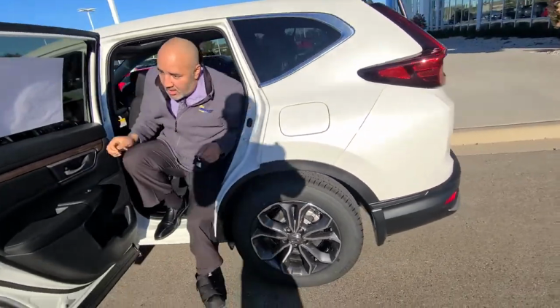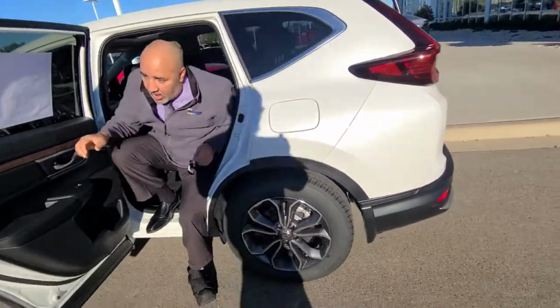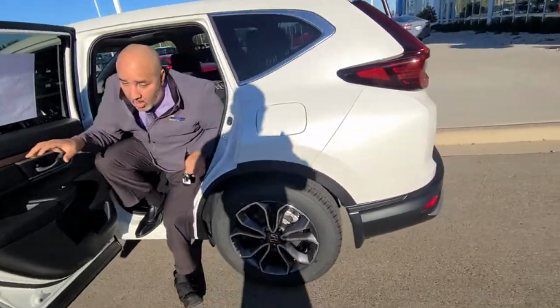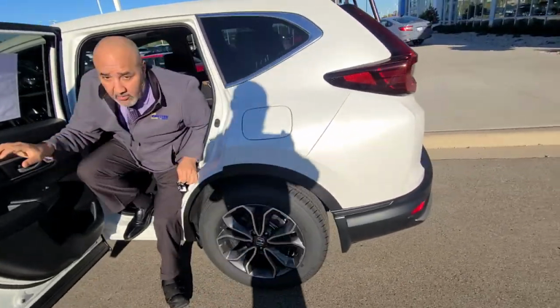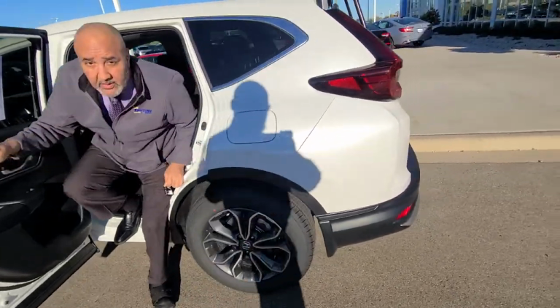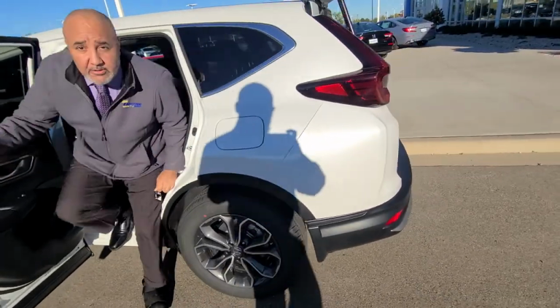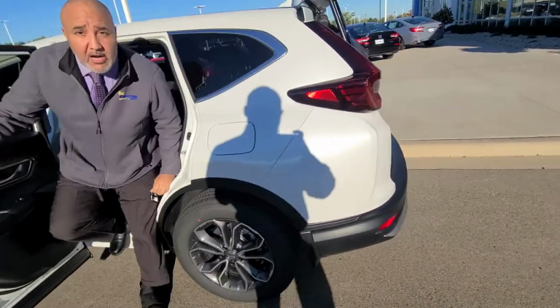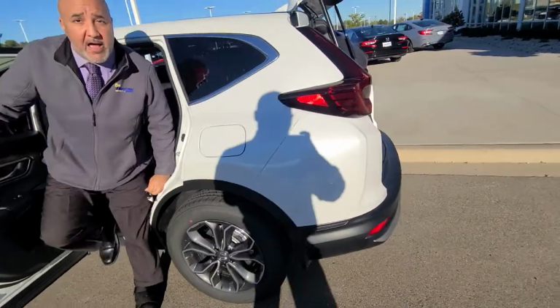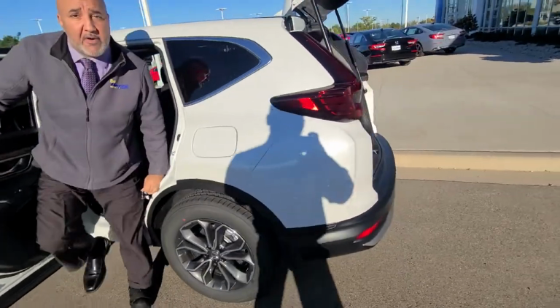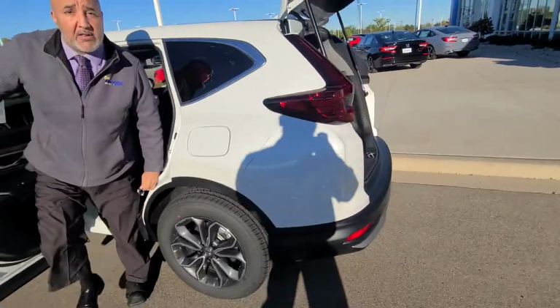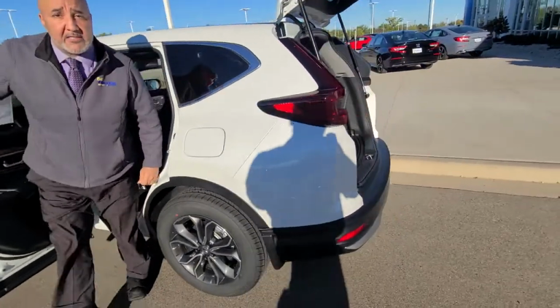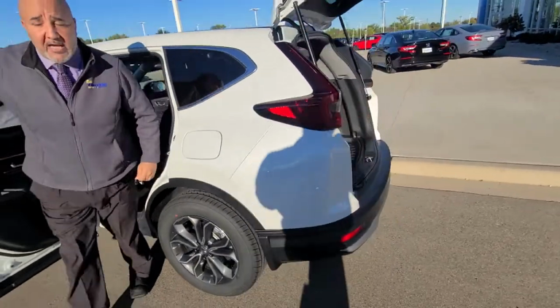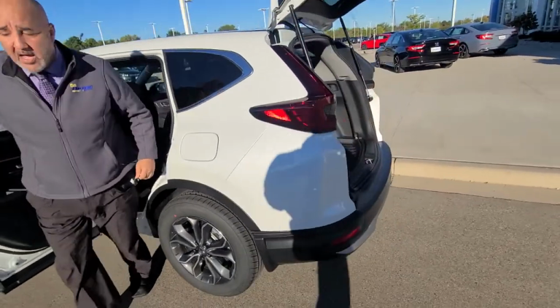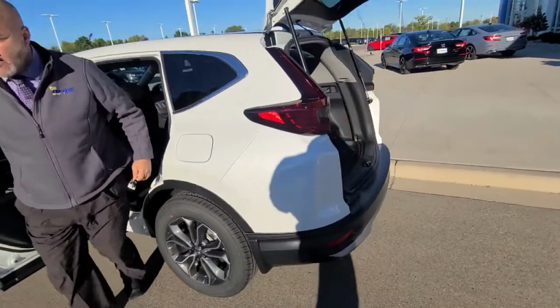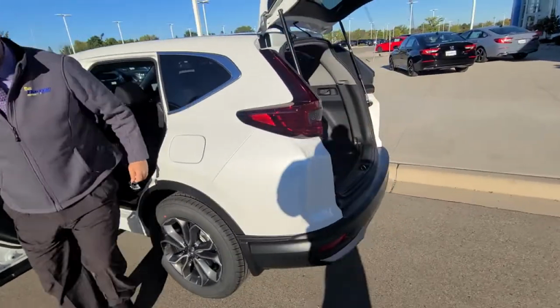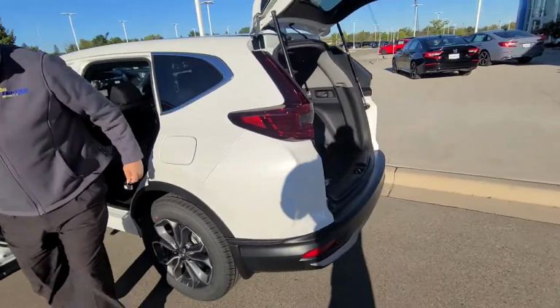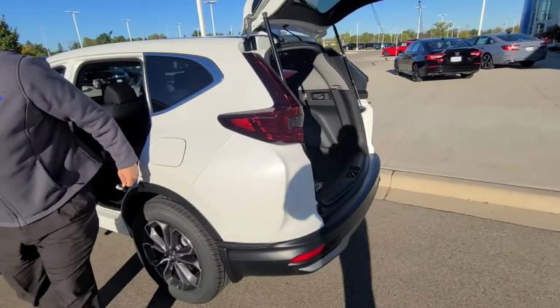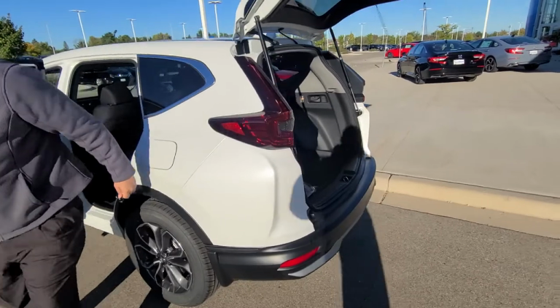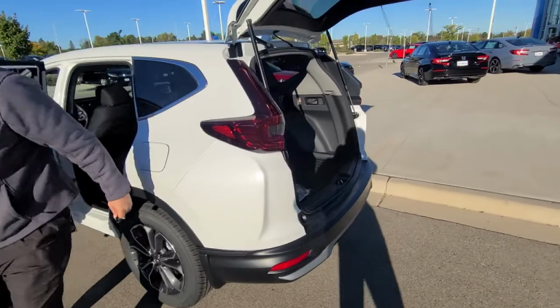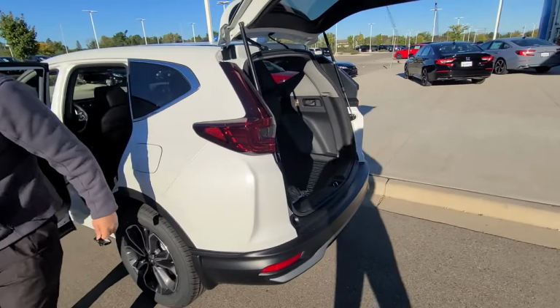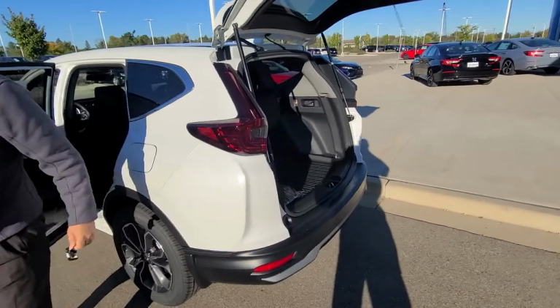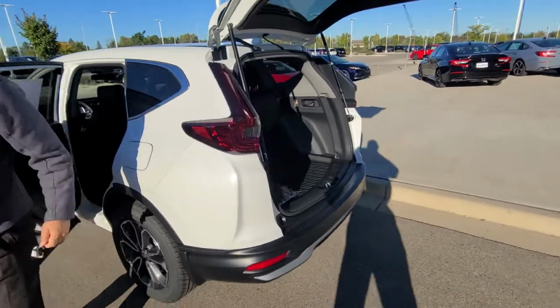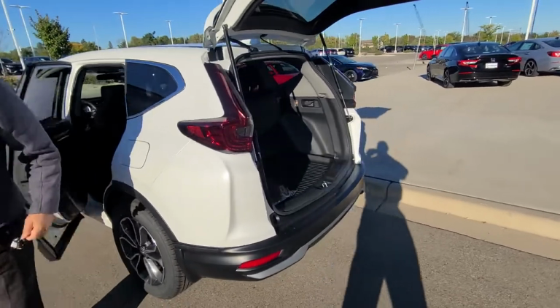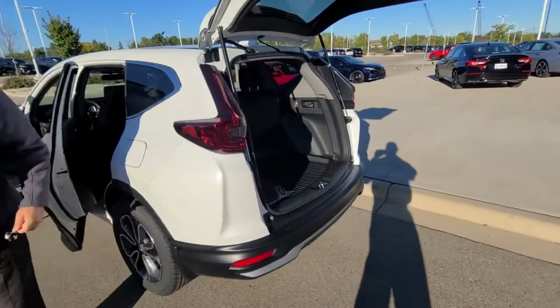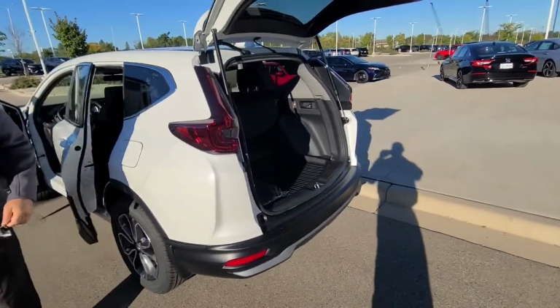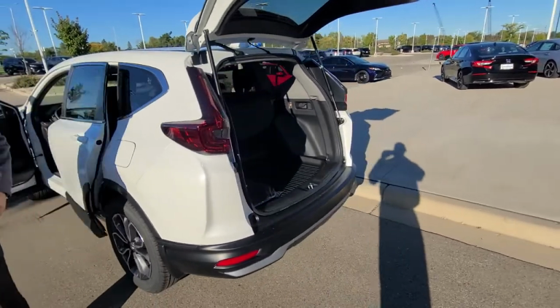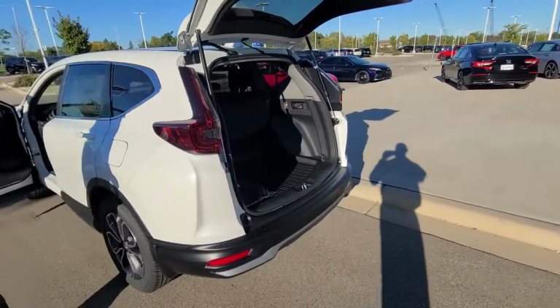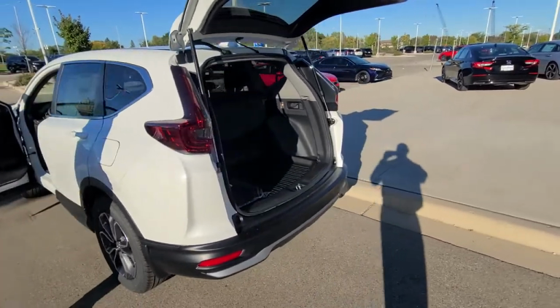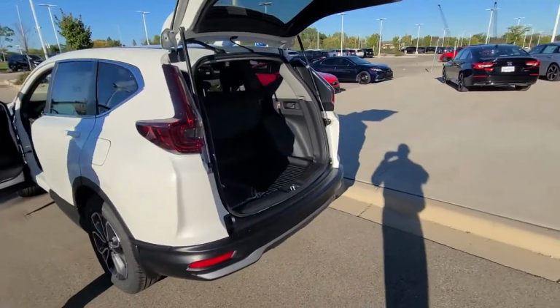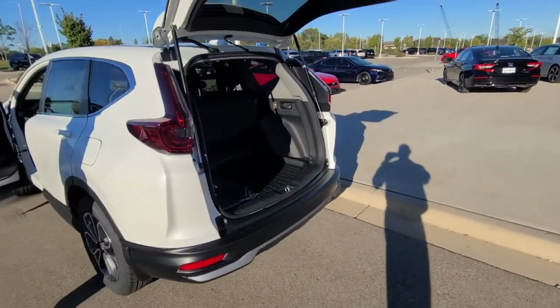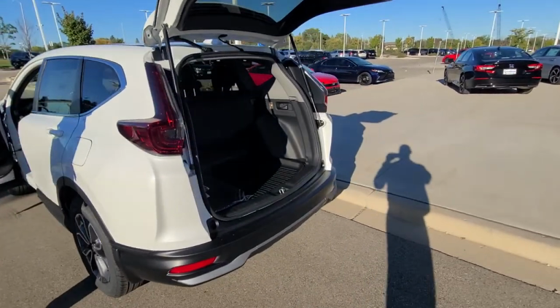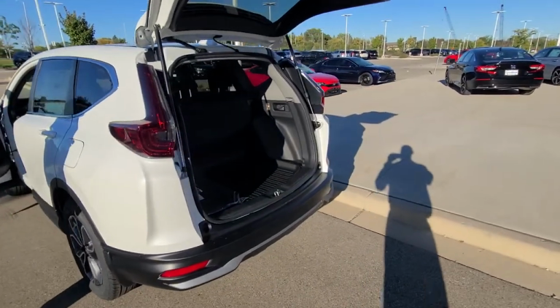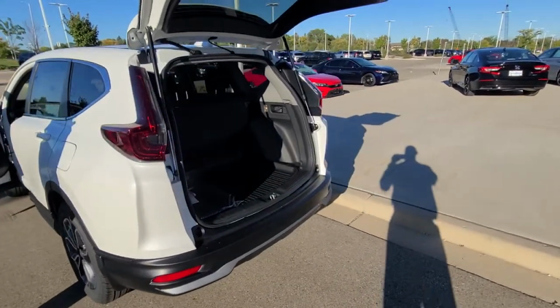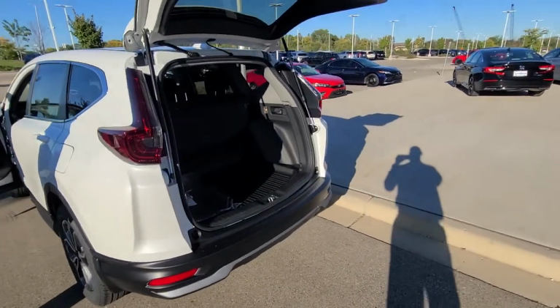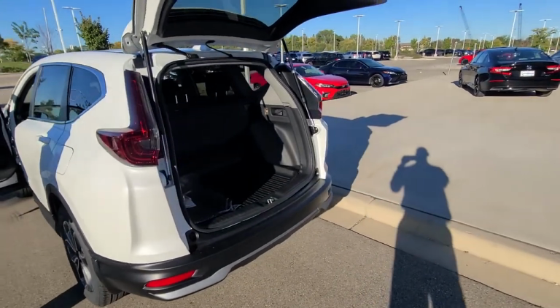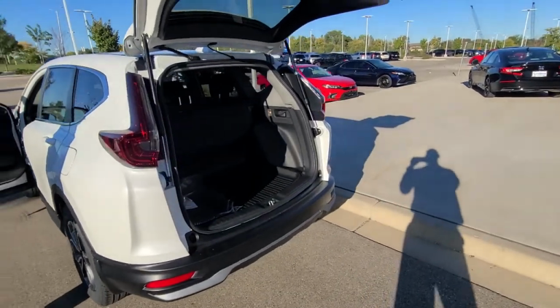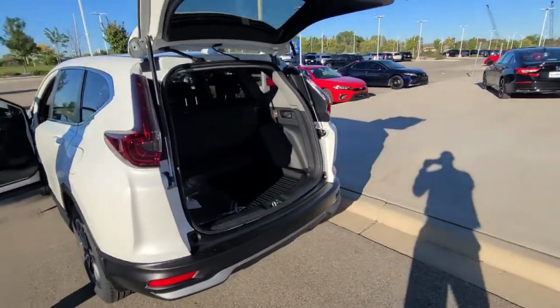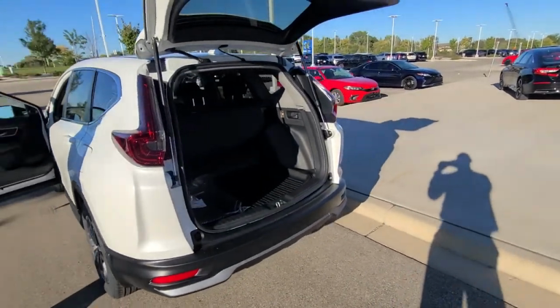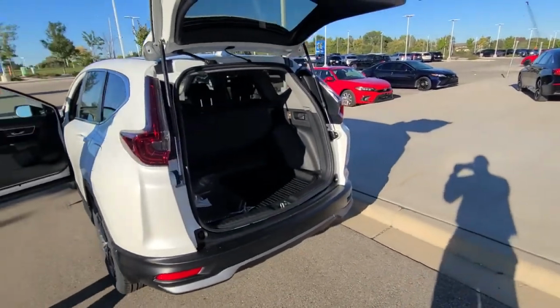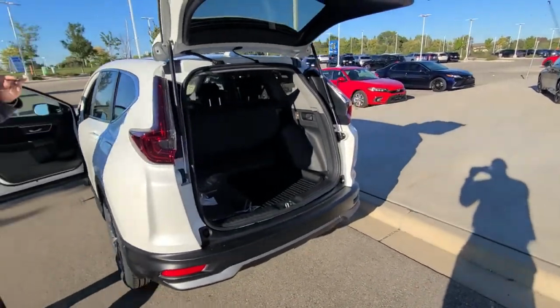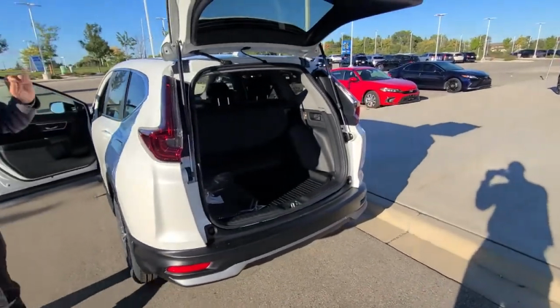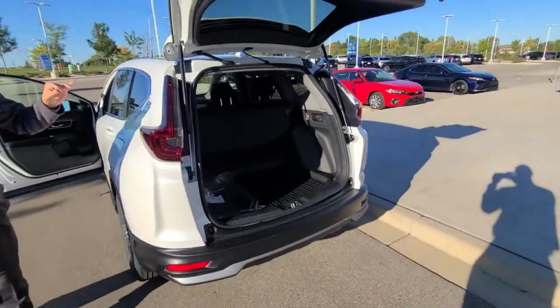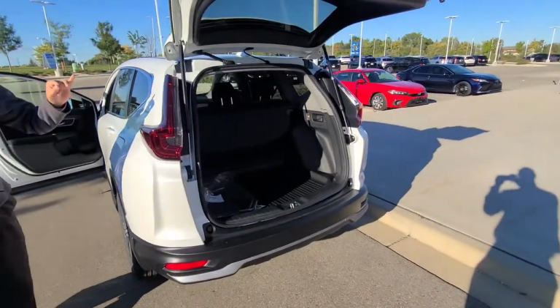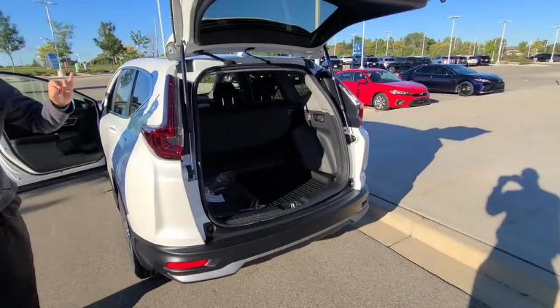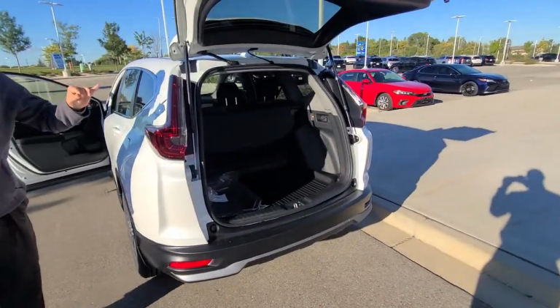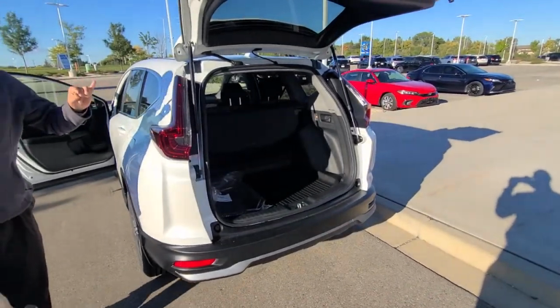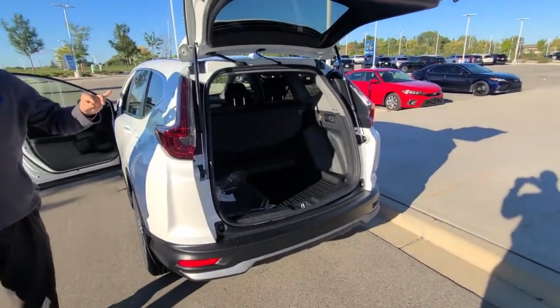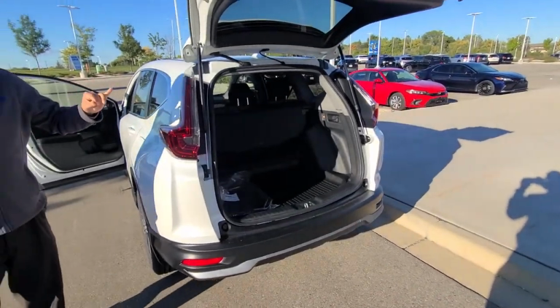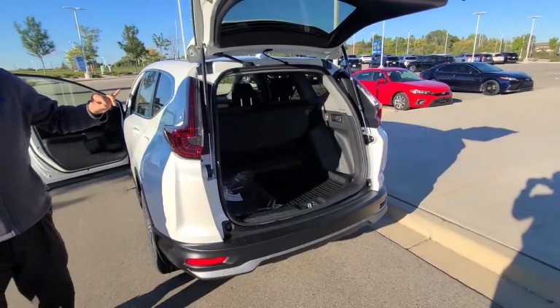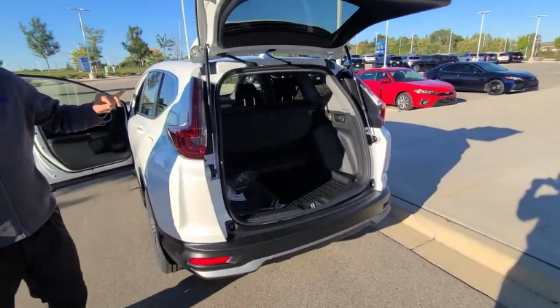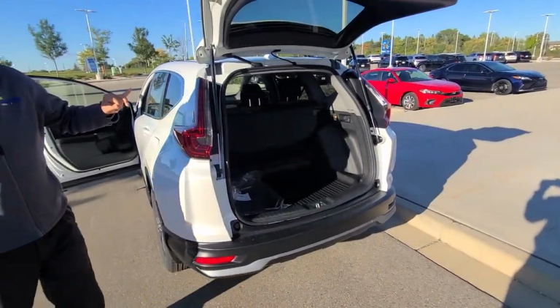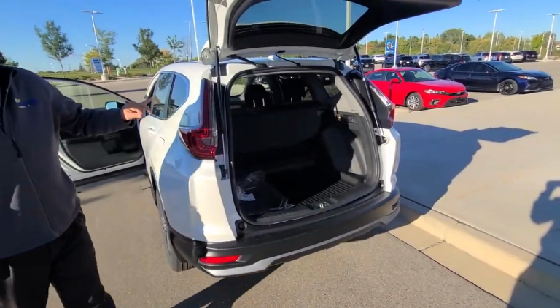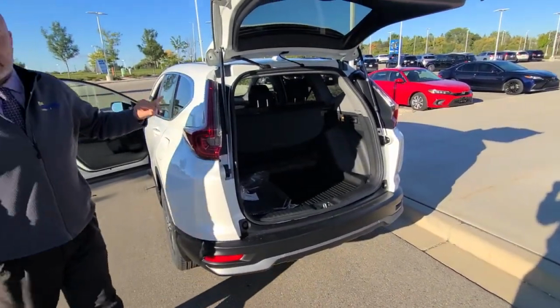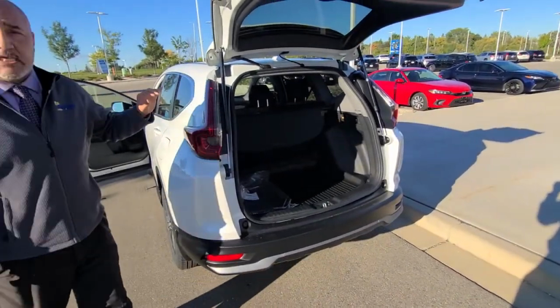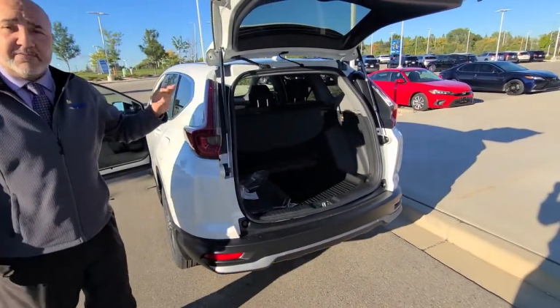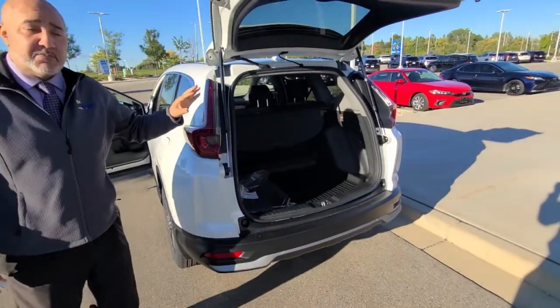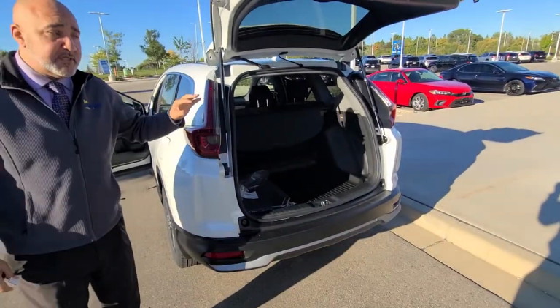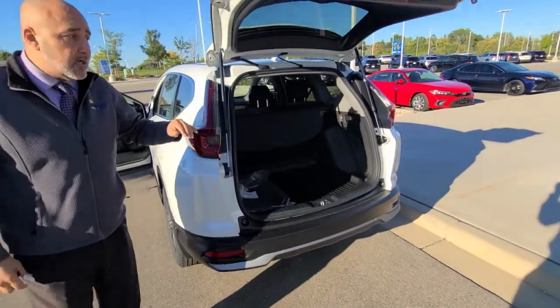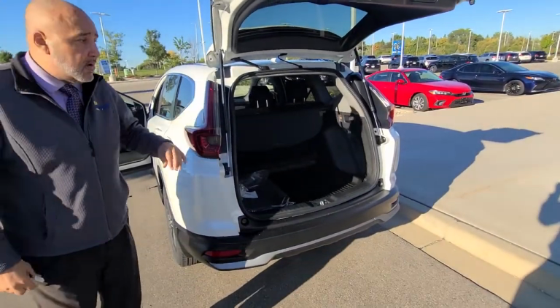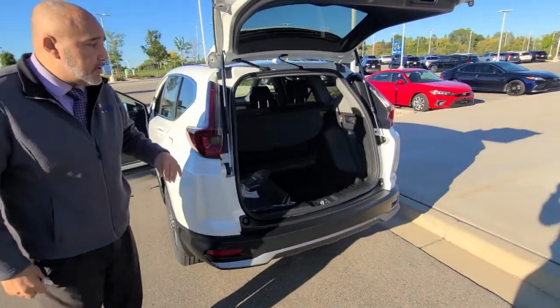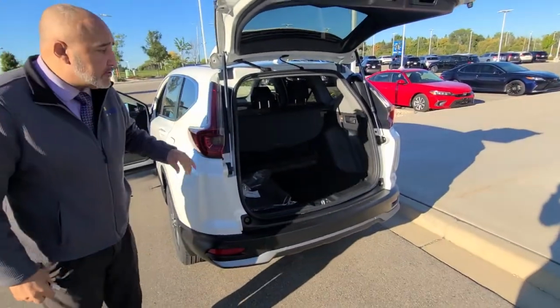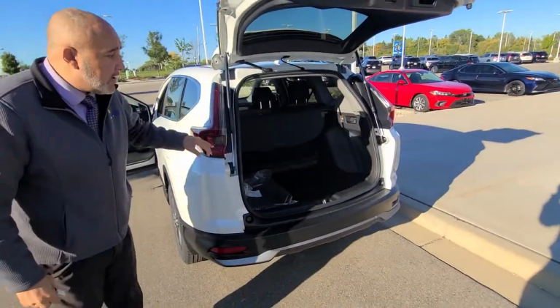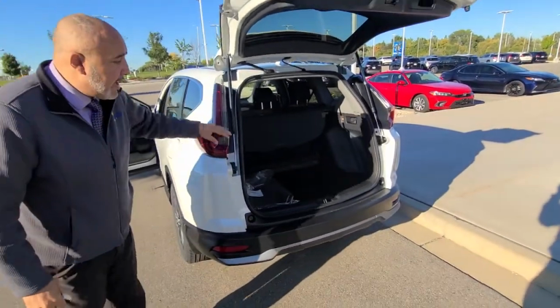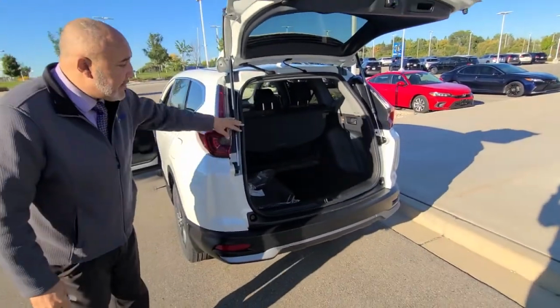All-wheel drive all the time — handles great in the snow and still gives you great fuel efficiency even with the all-wheel drive.